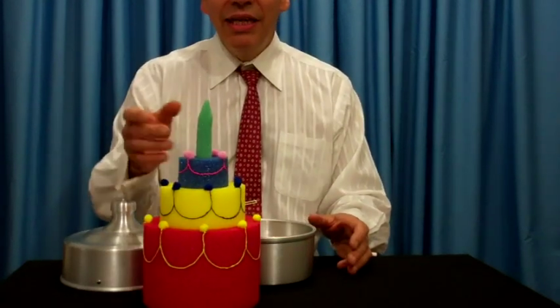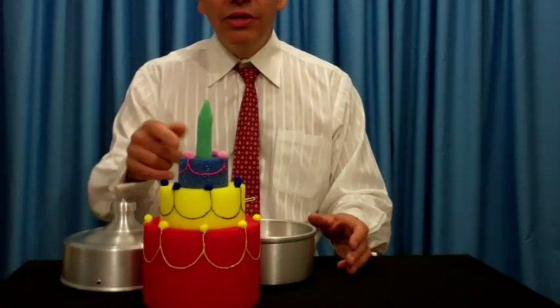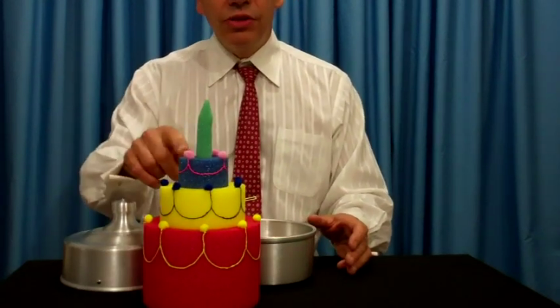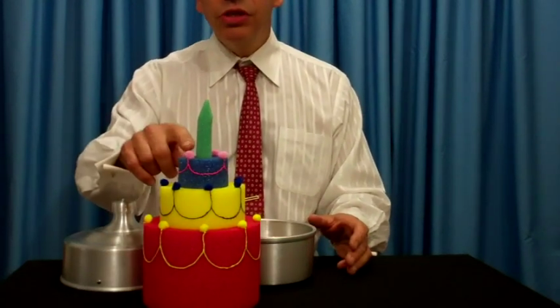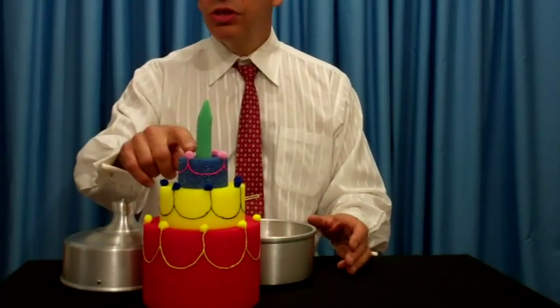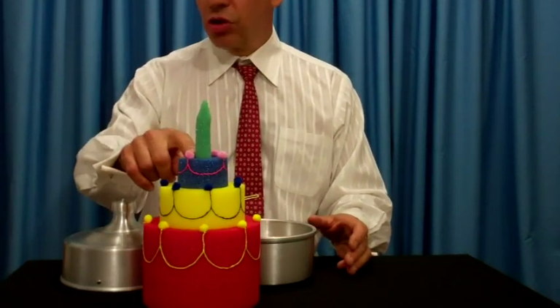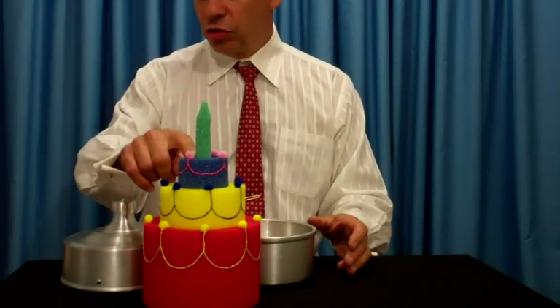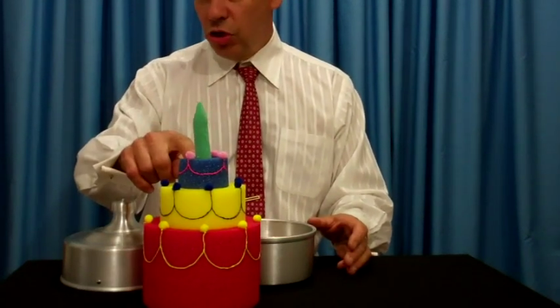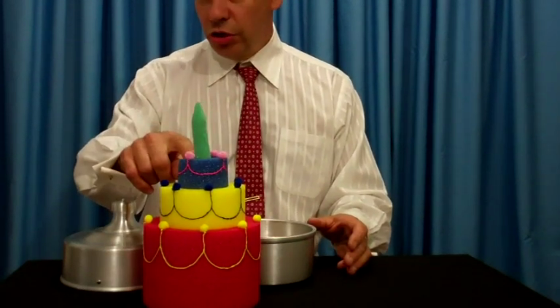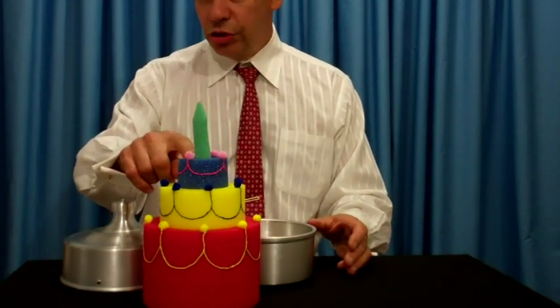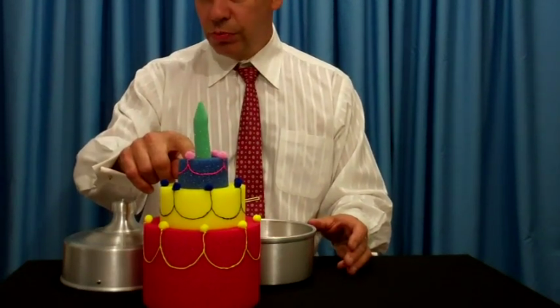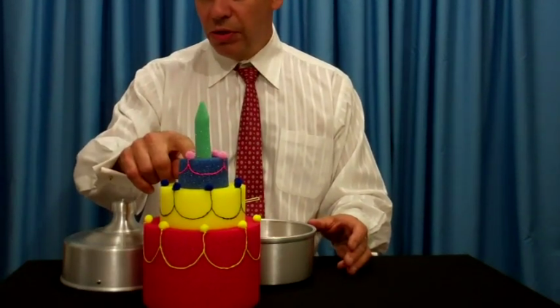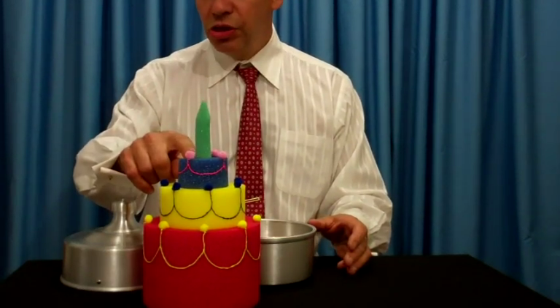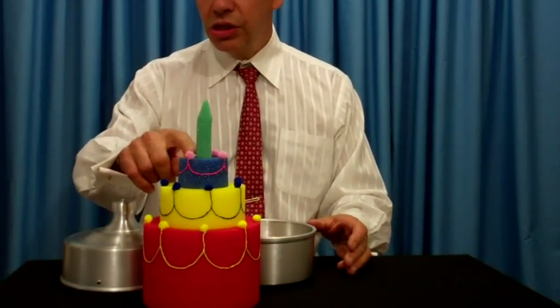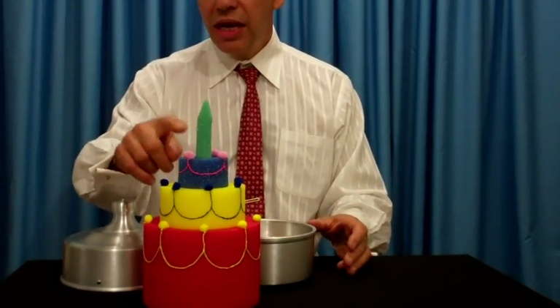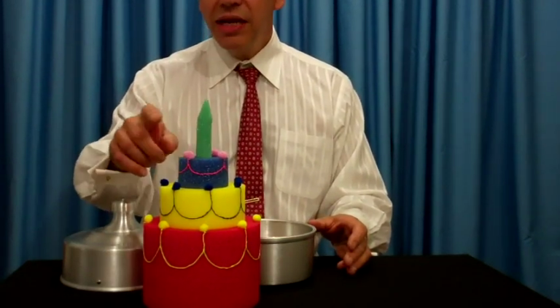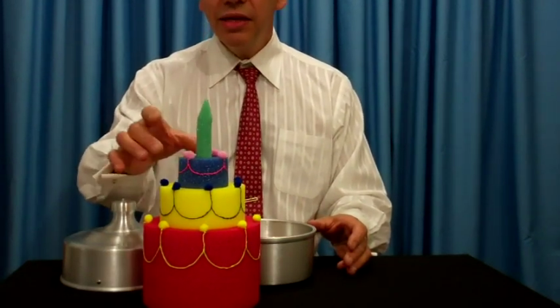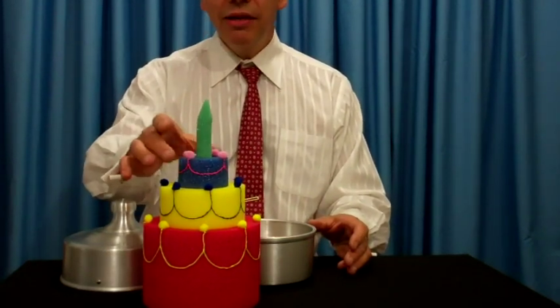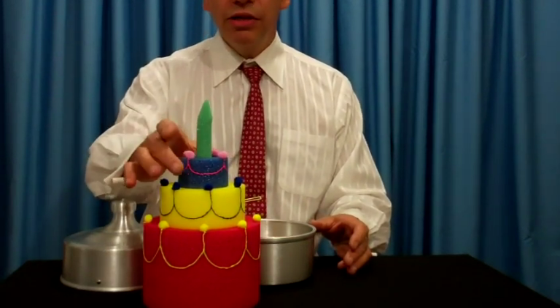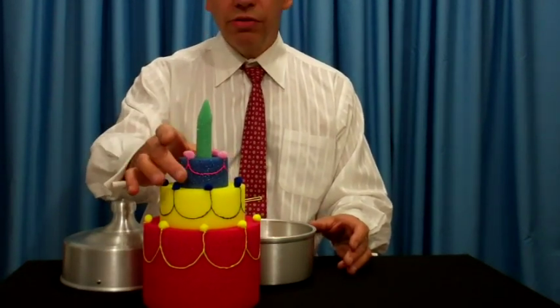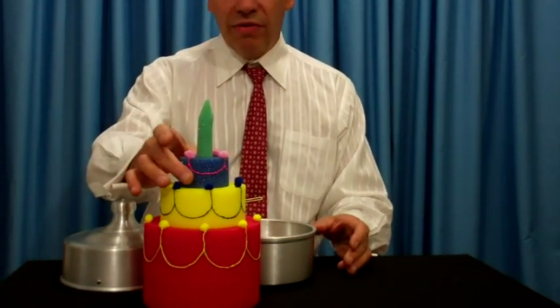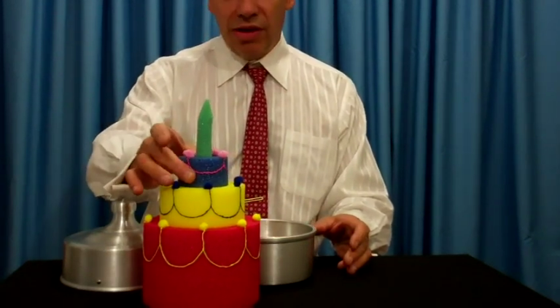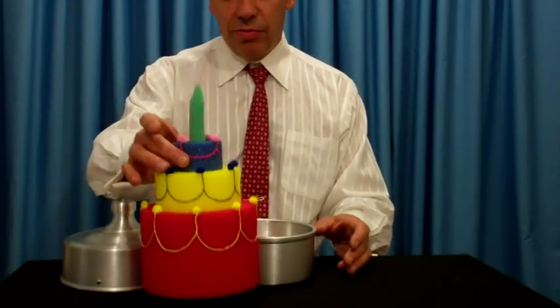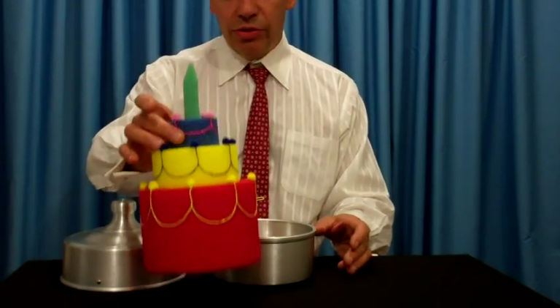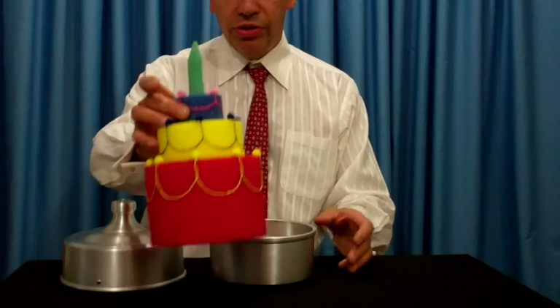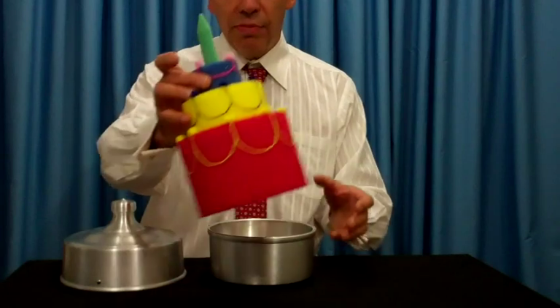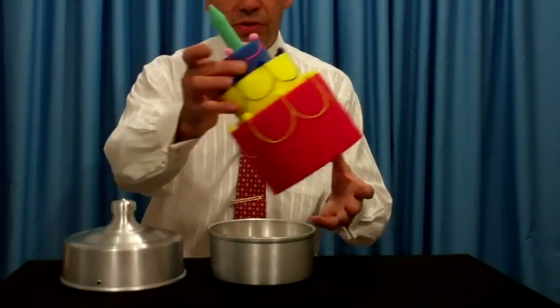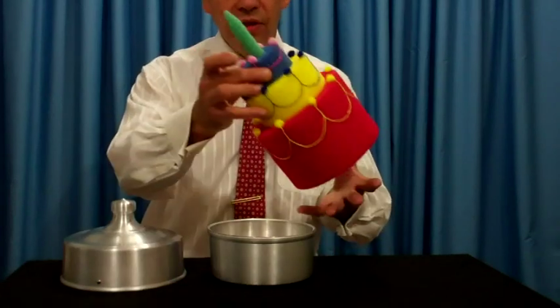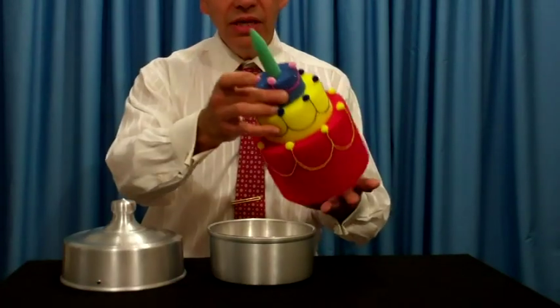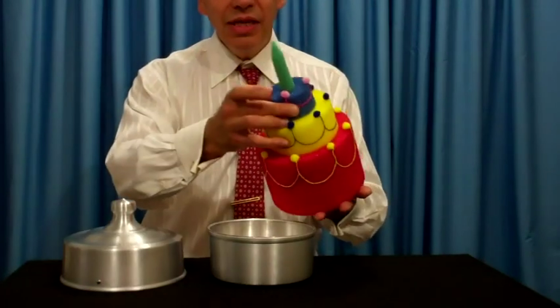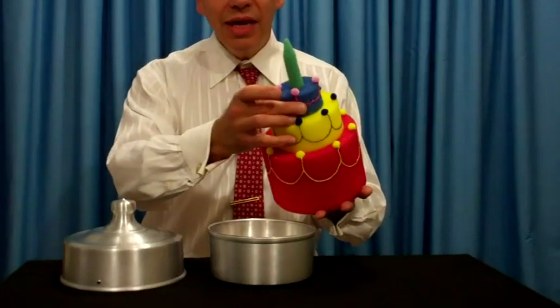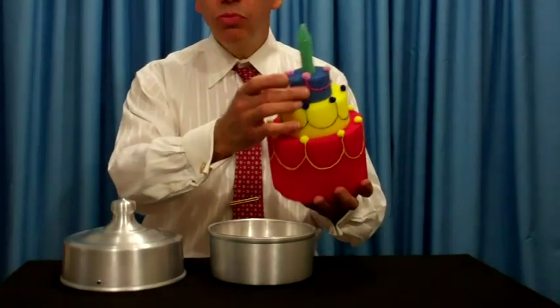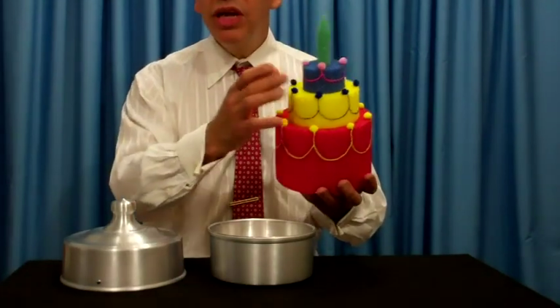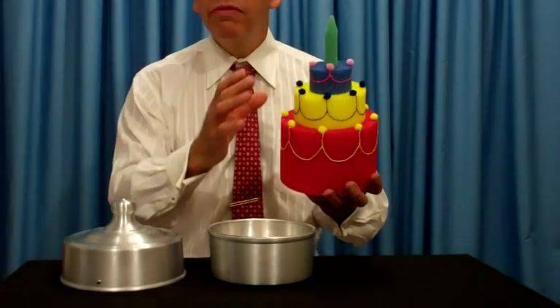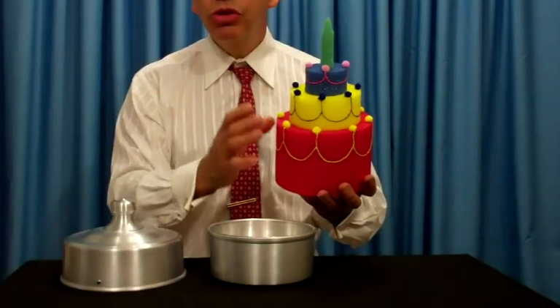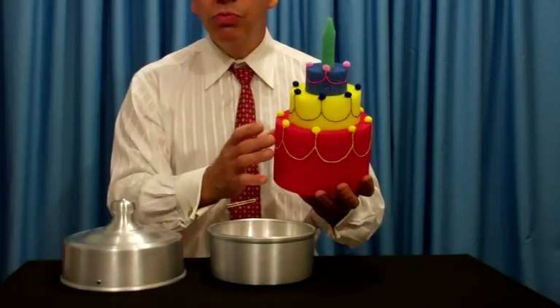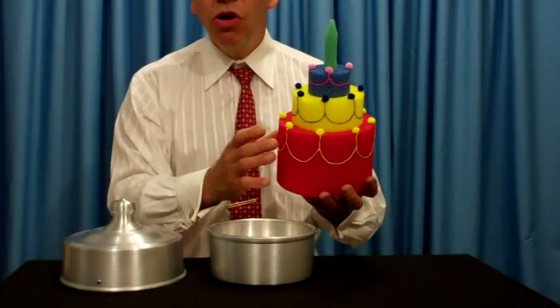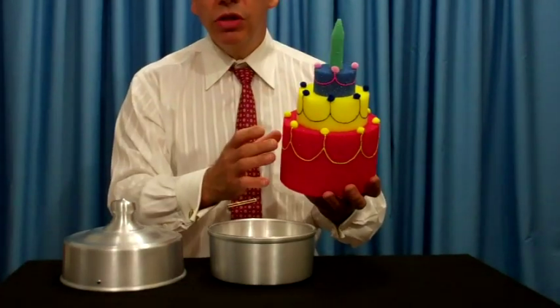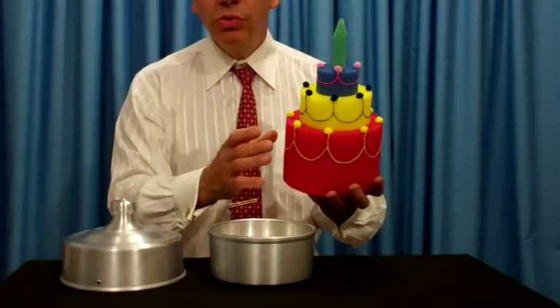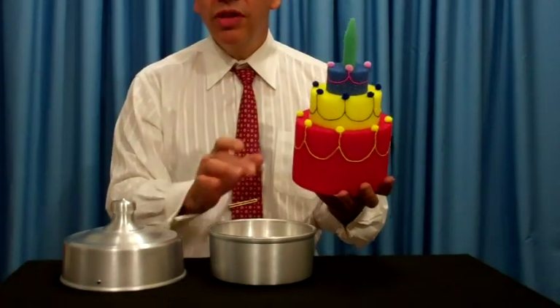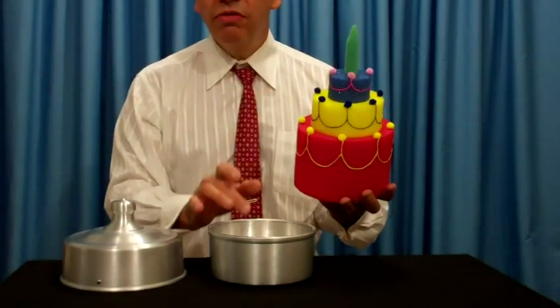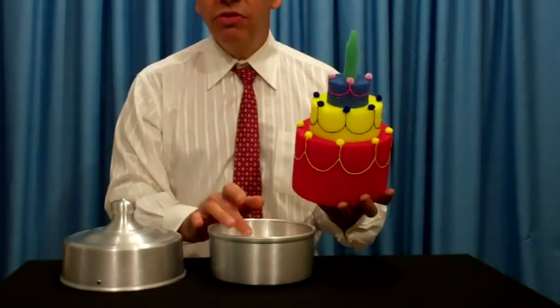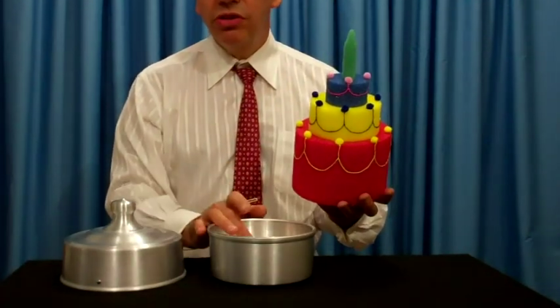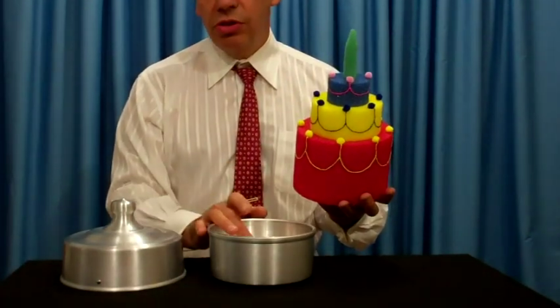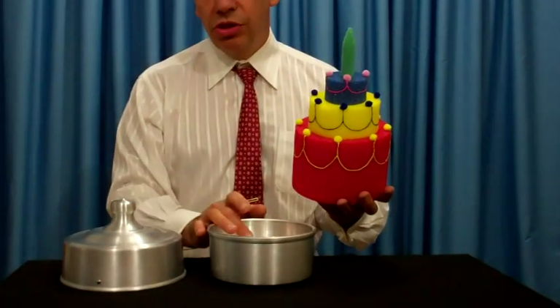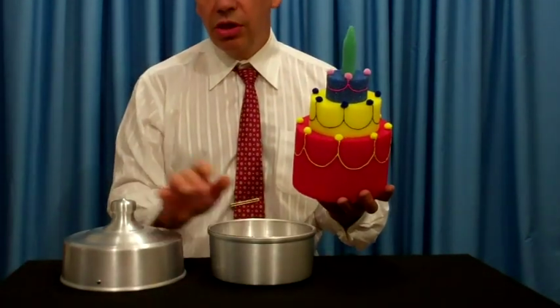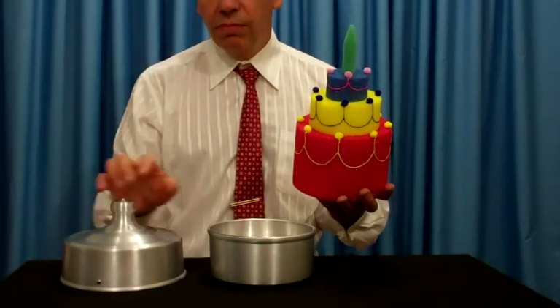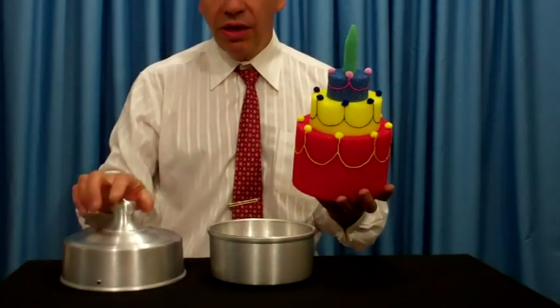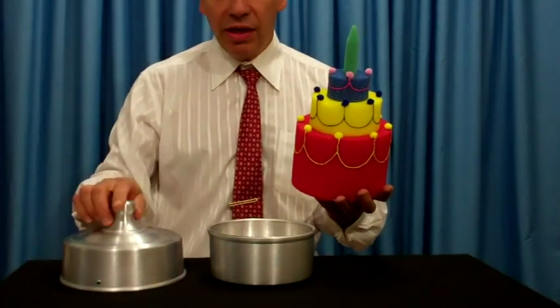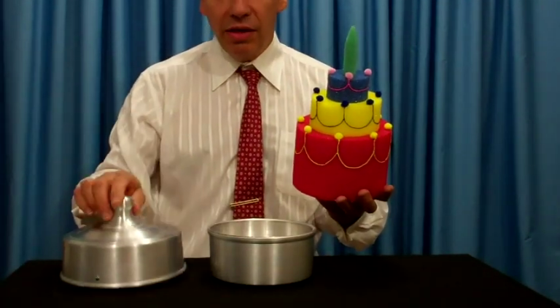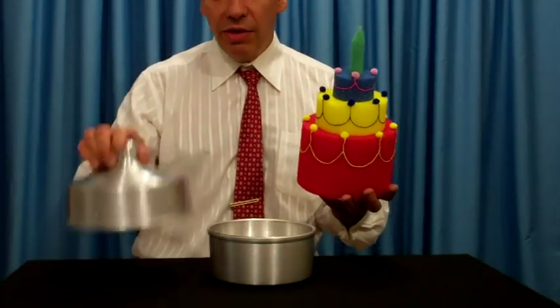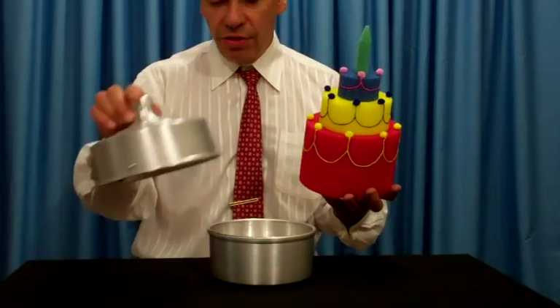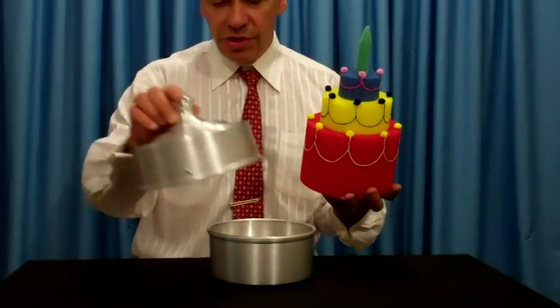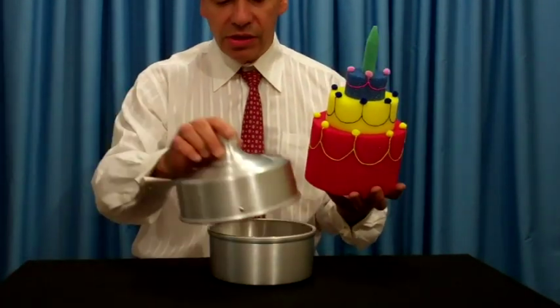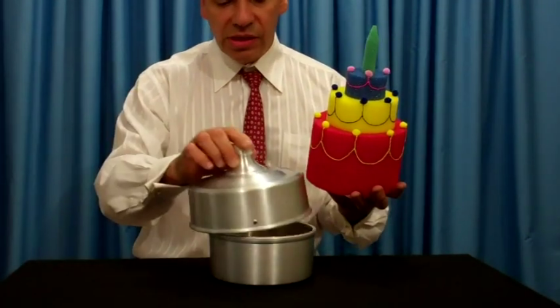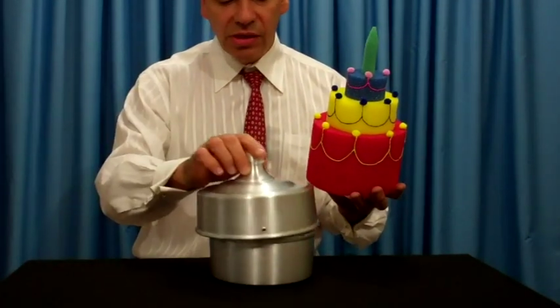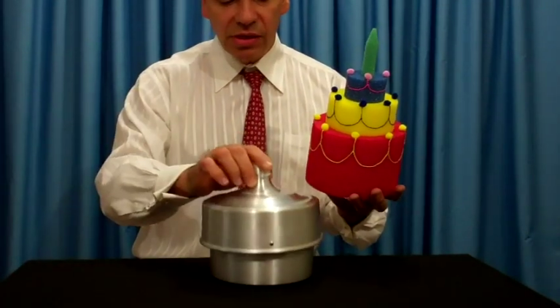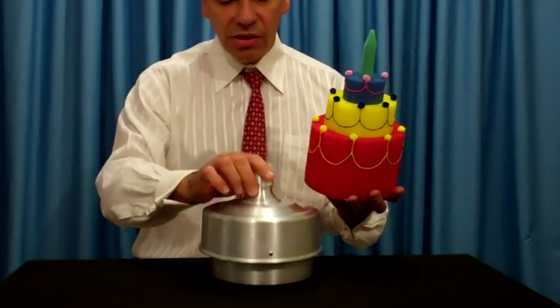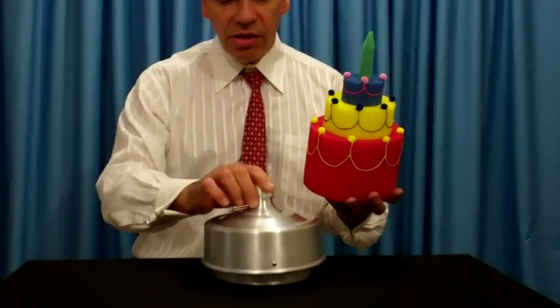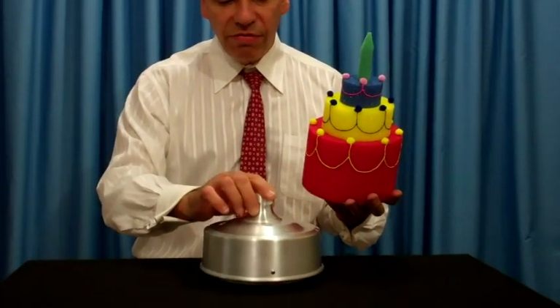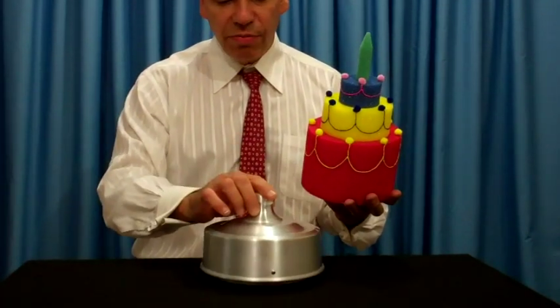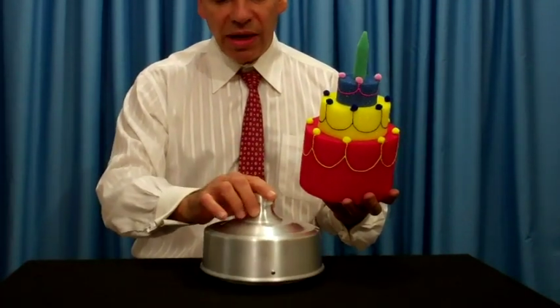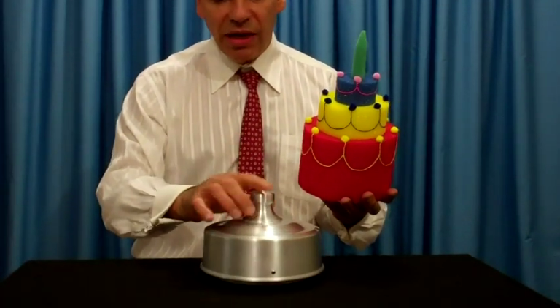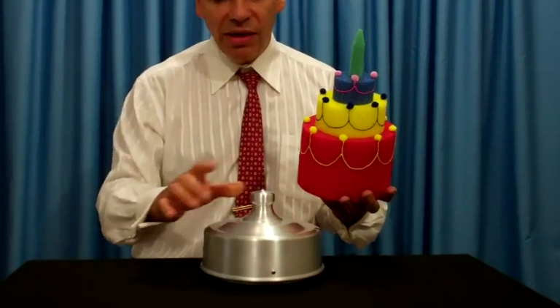This is our large sponge cake. It's available separately, and we have a smaller one that fits our chick pan. This is the dove pan.